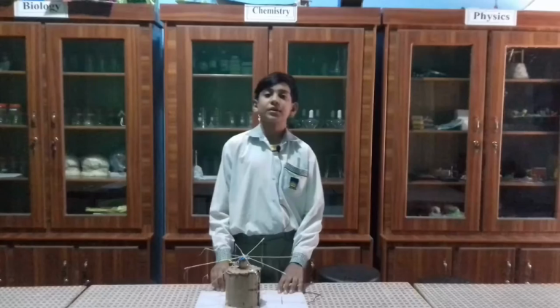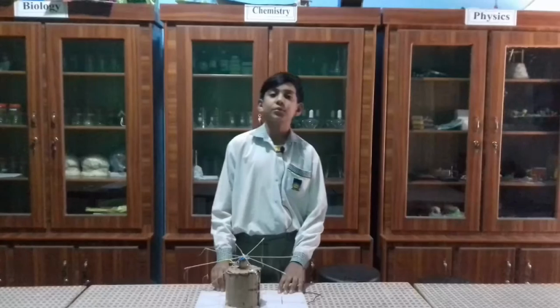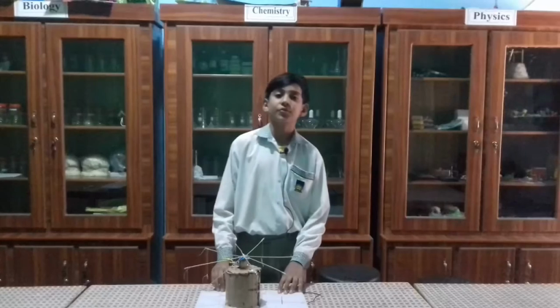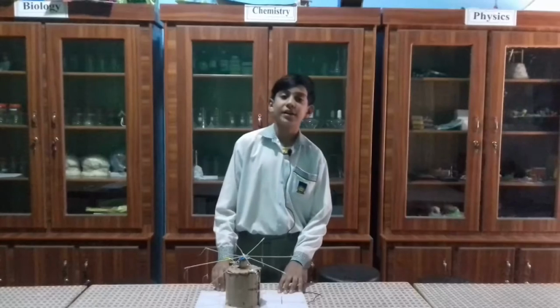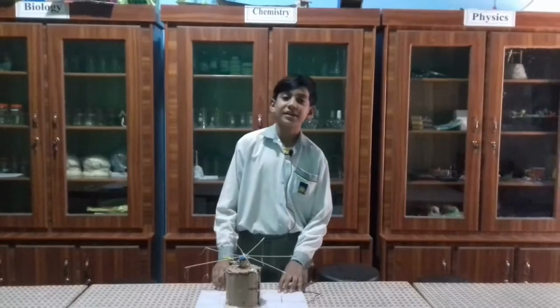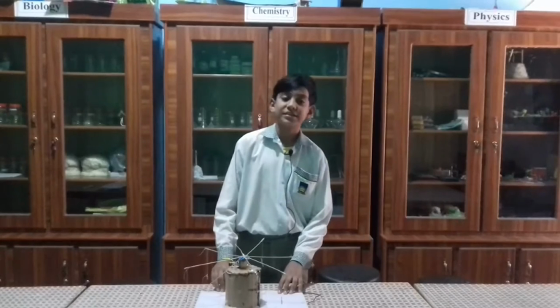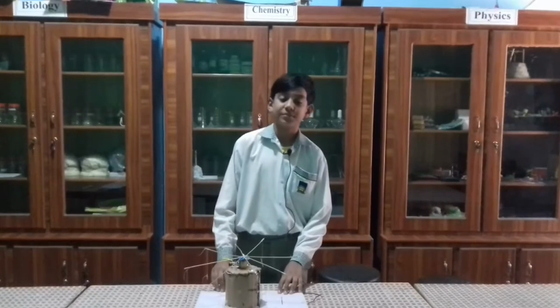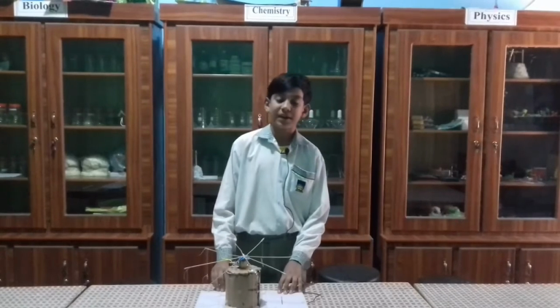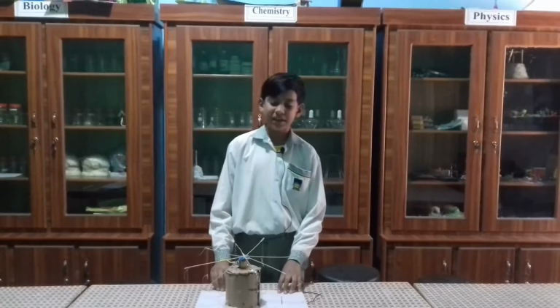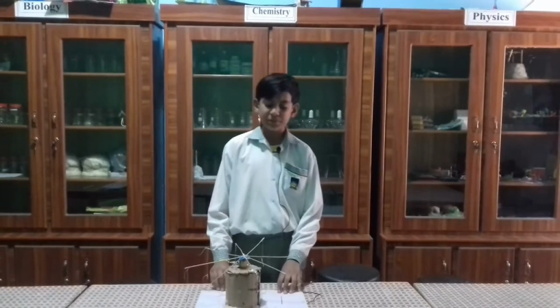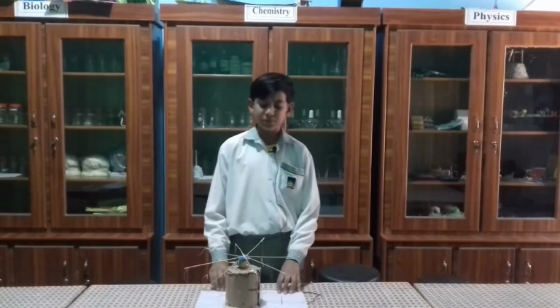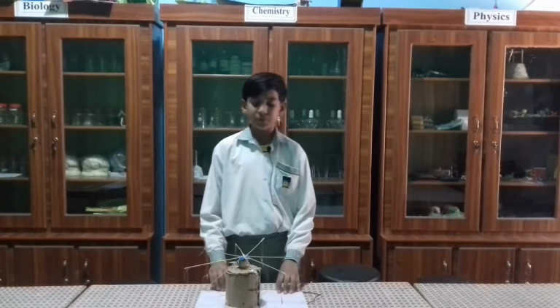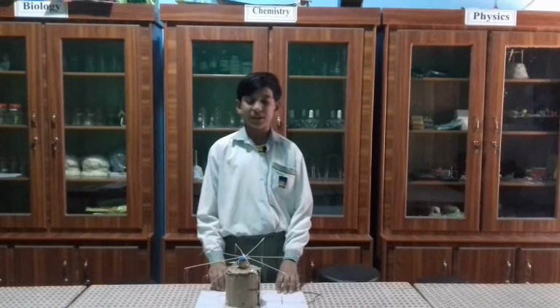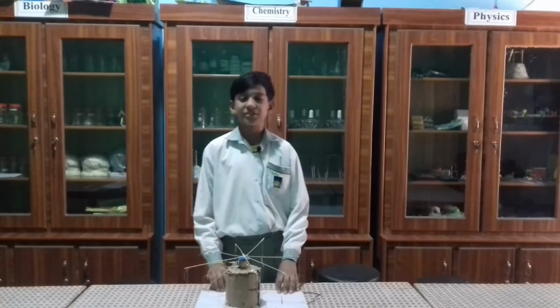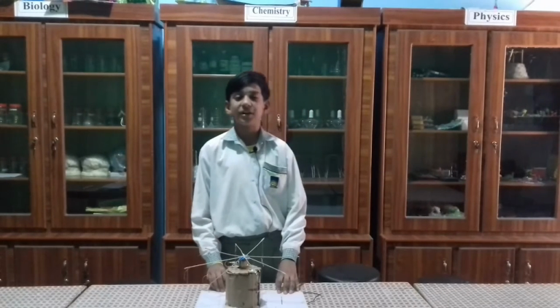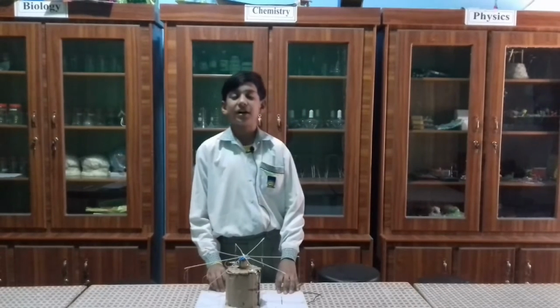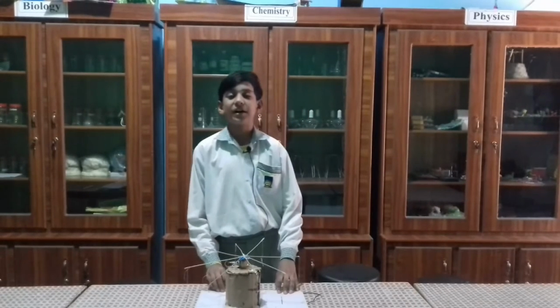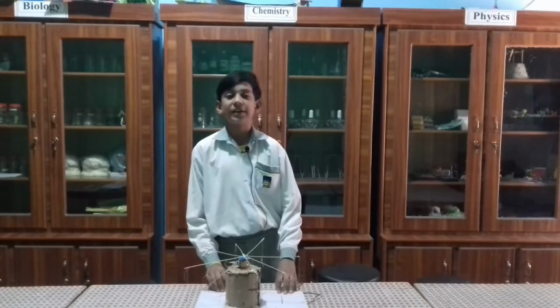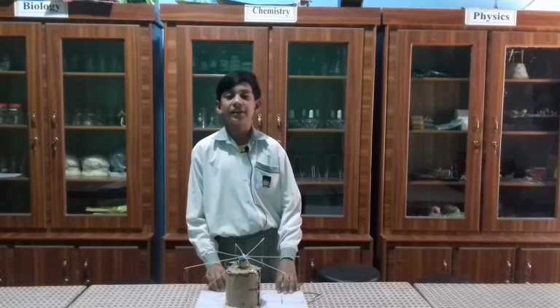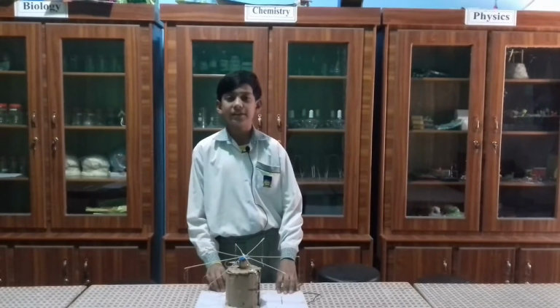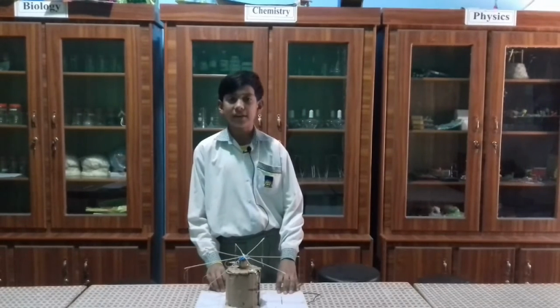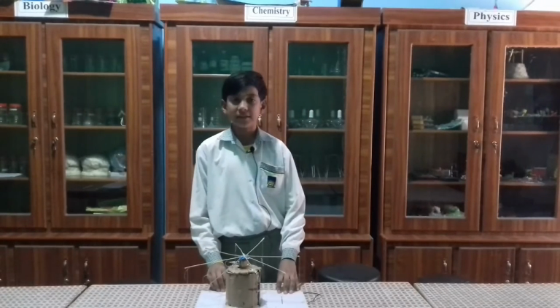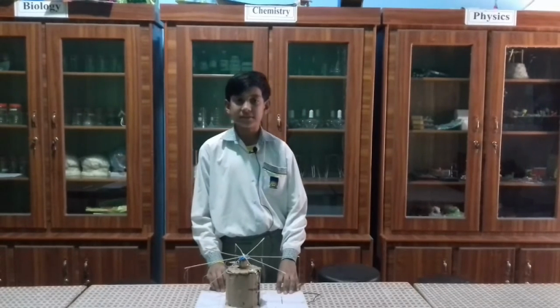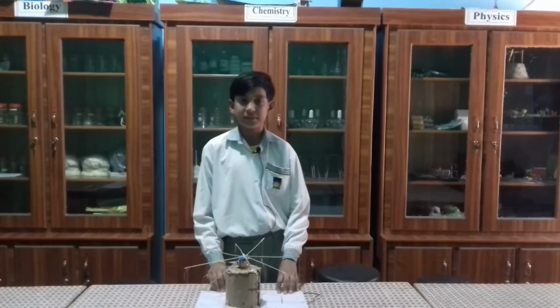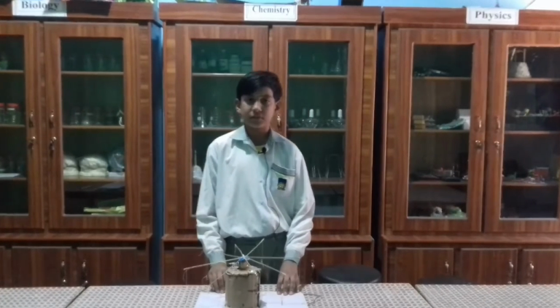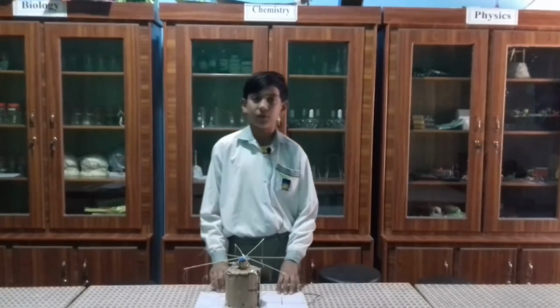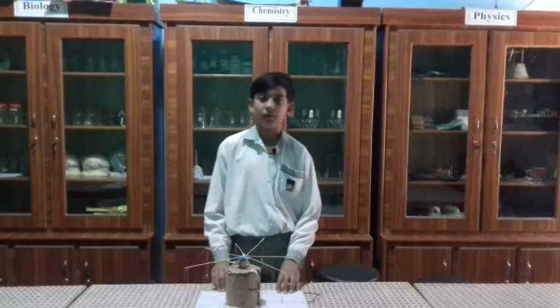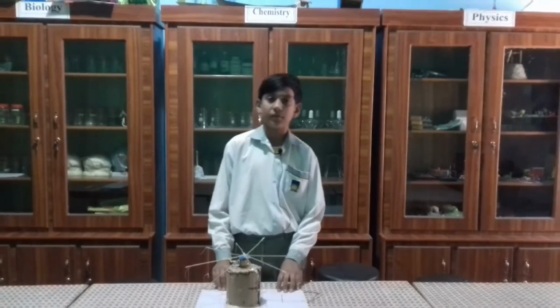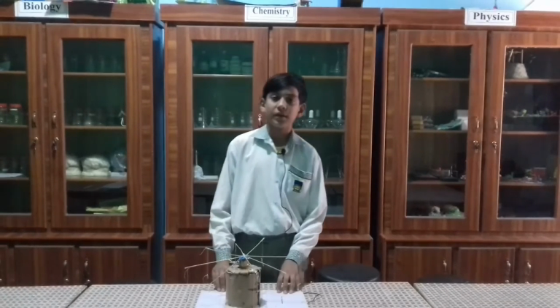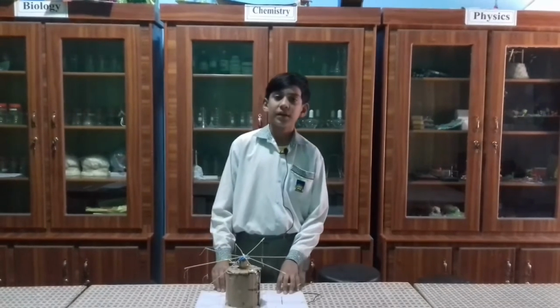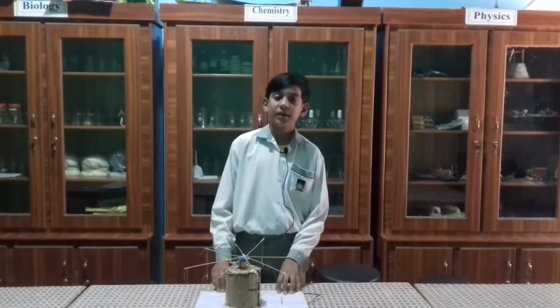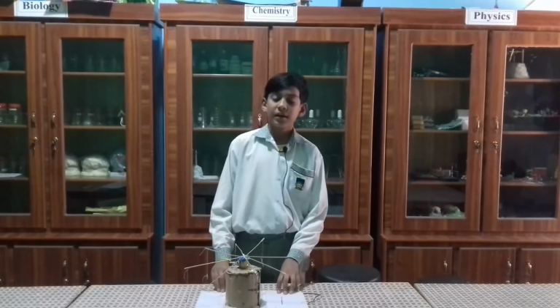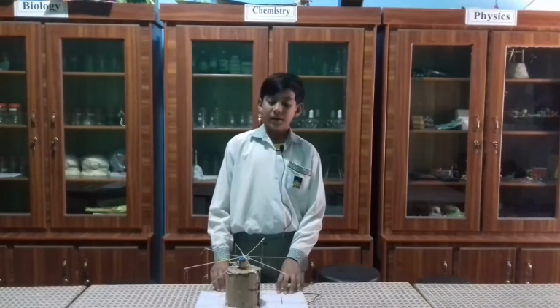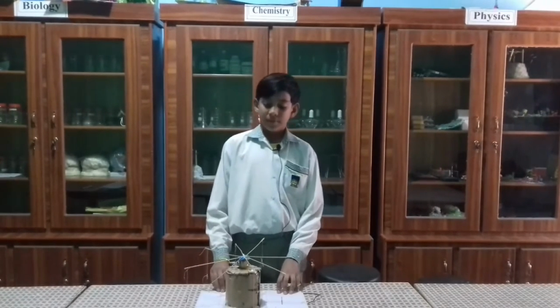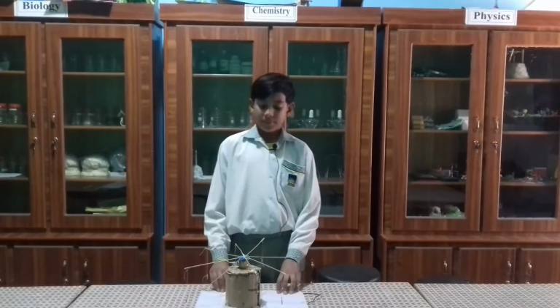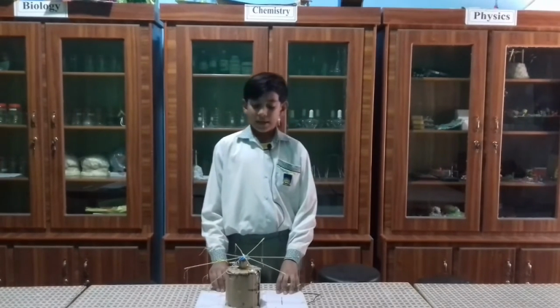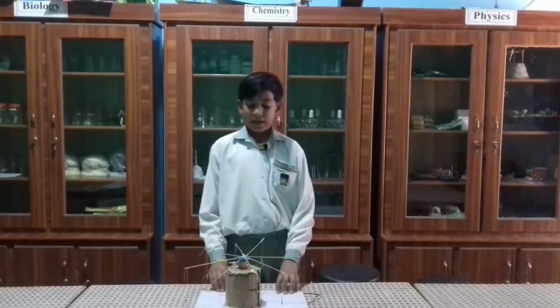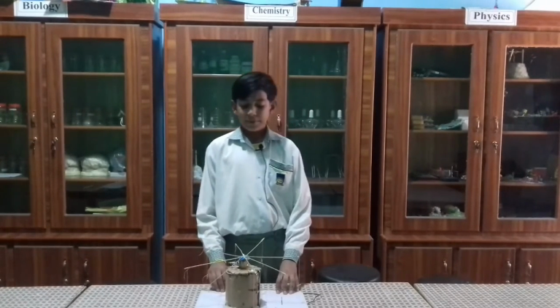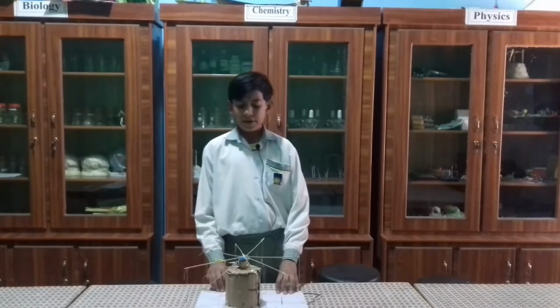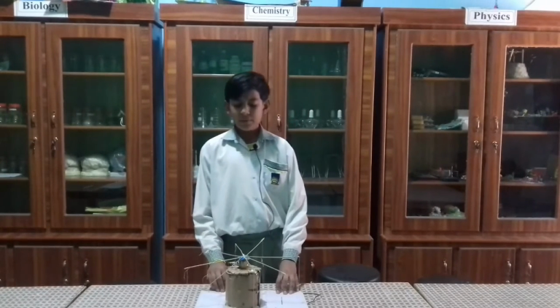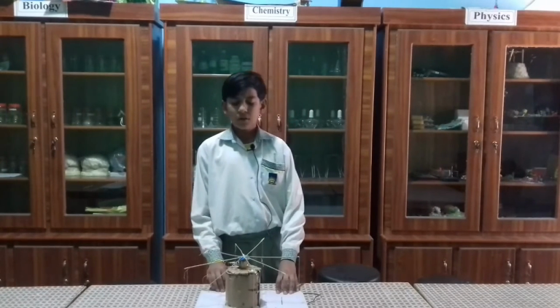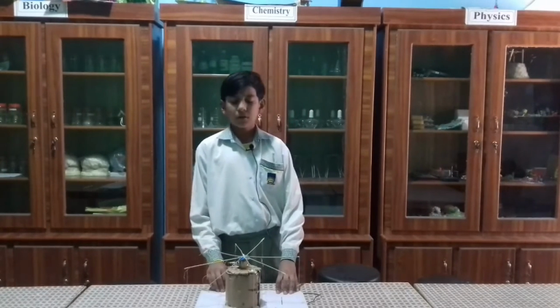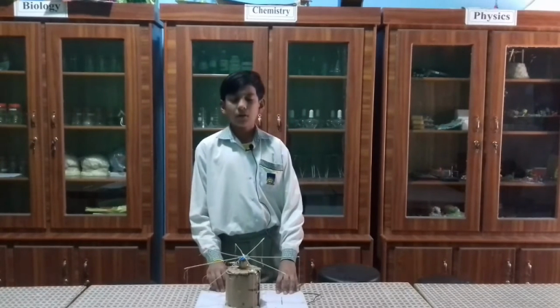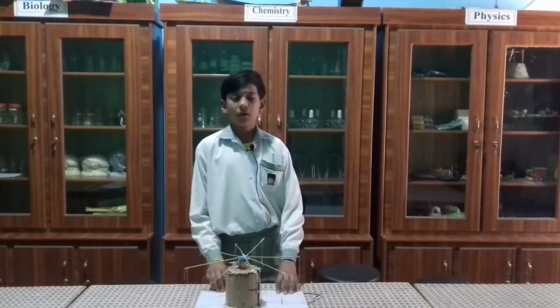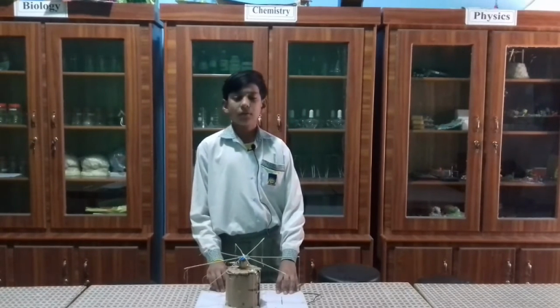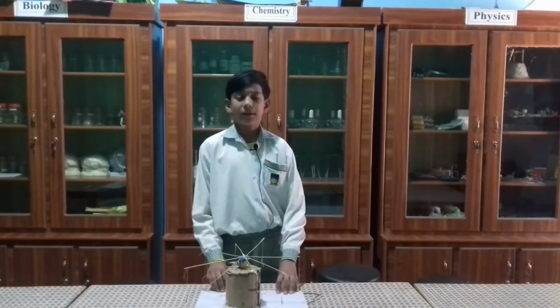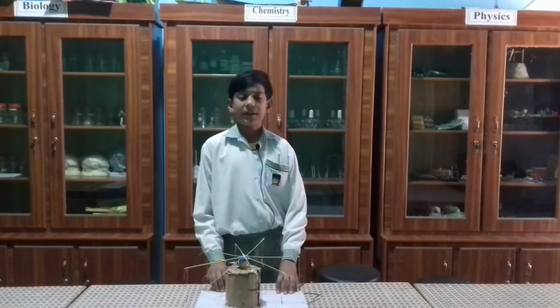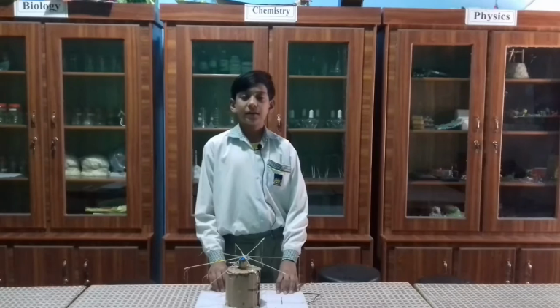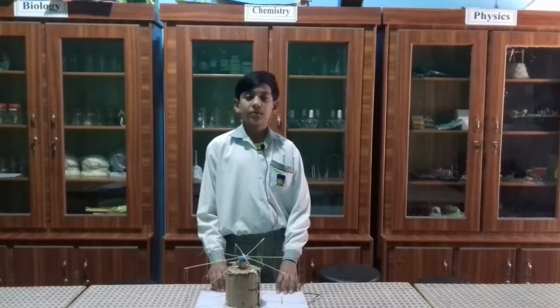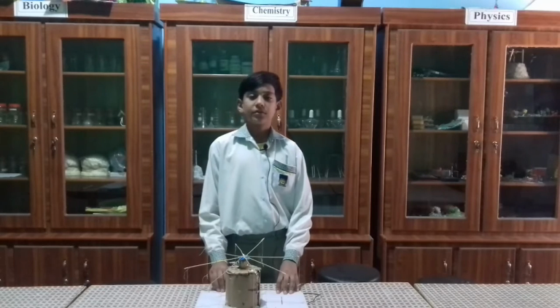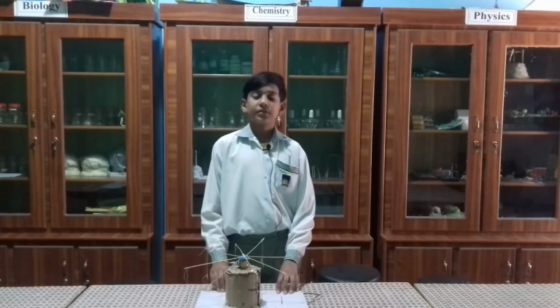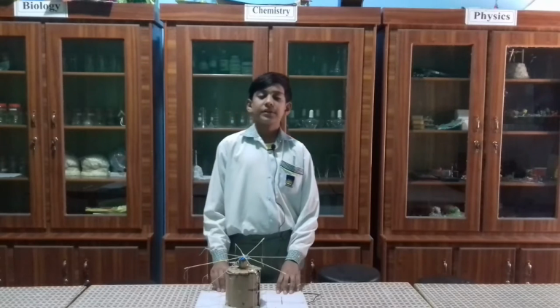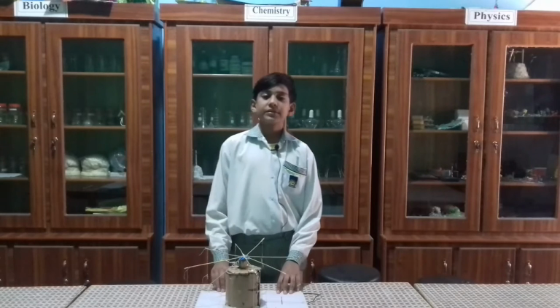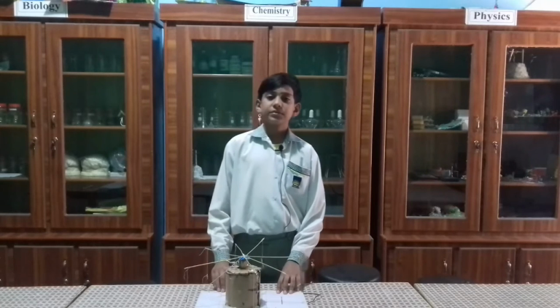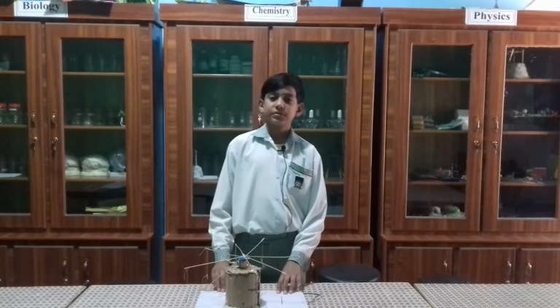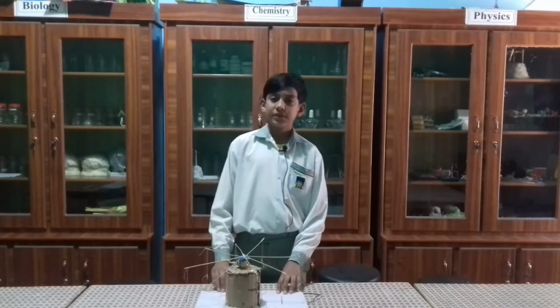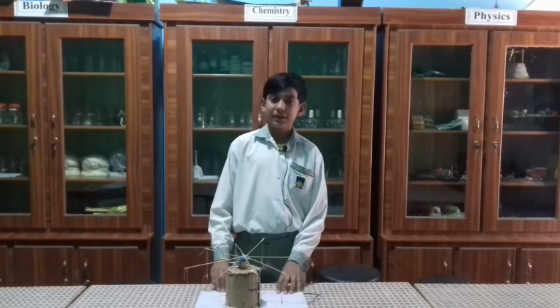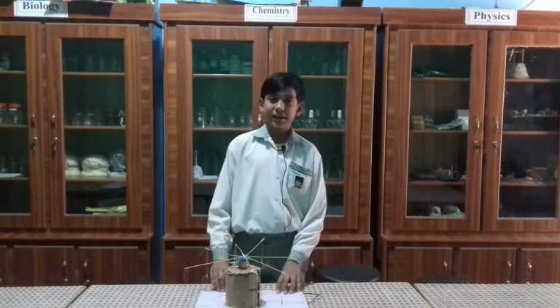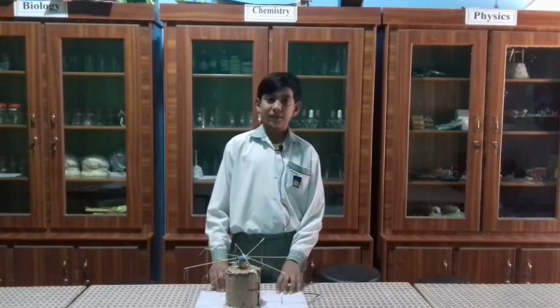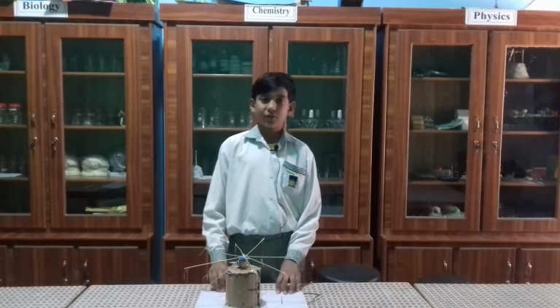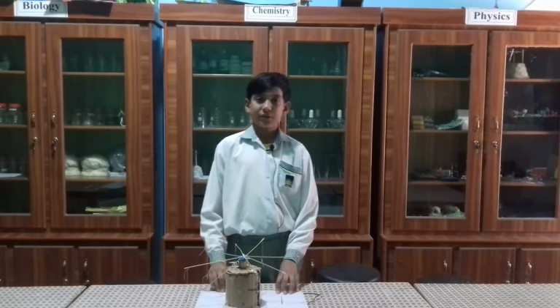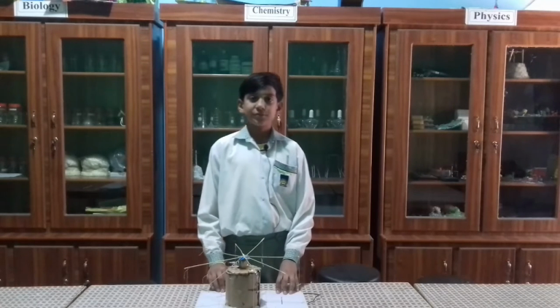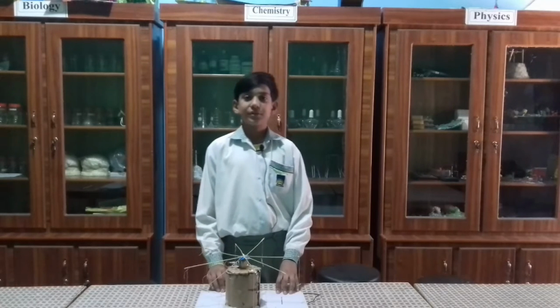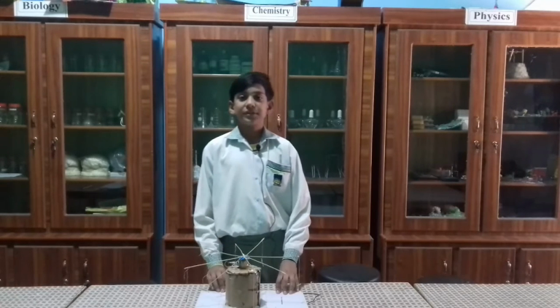My name is Ubecha. I did in class in school. I made a model of electronic swing.